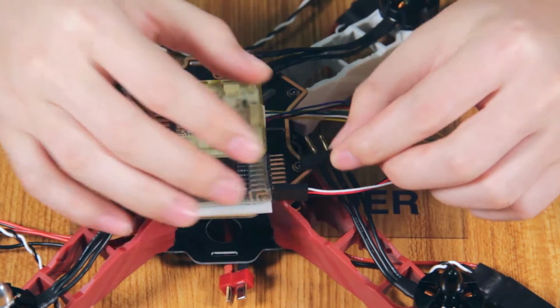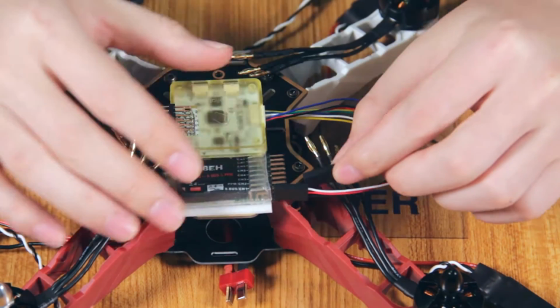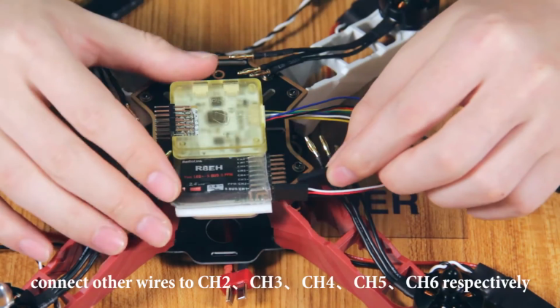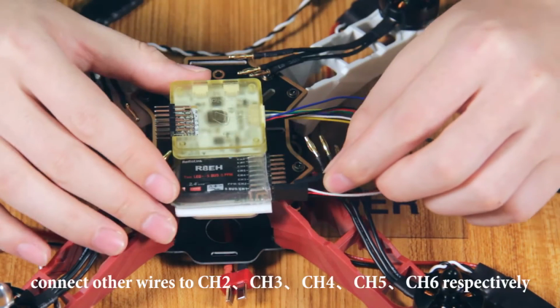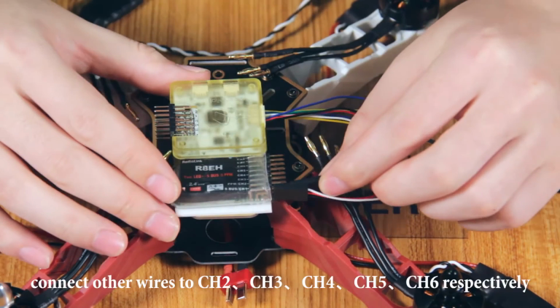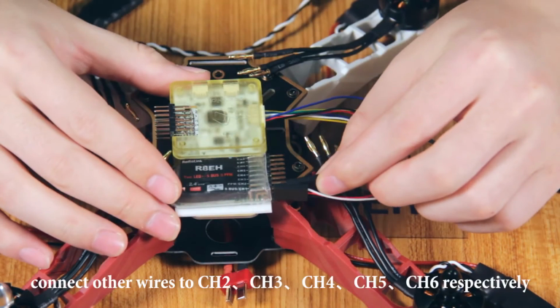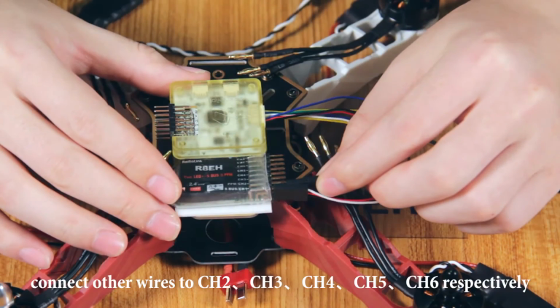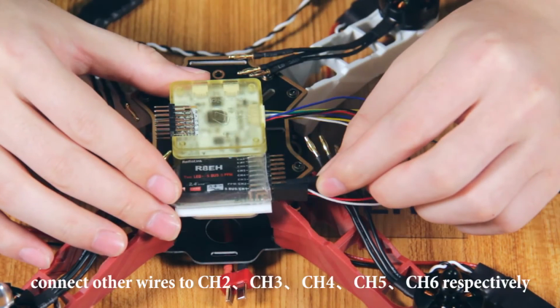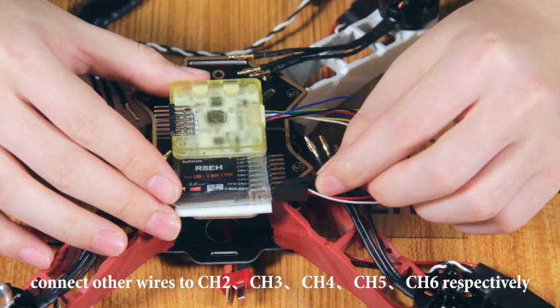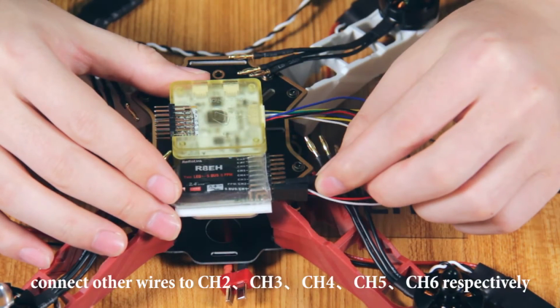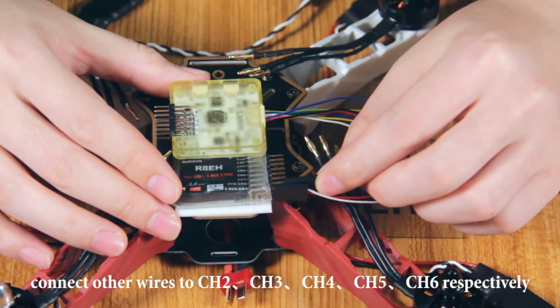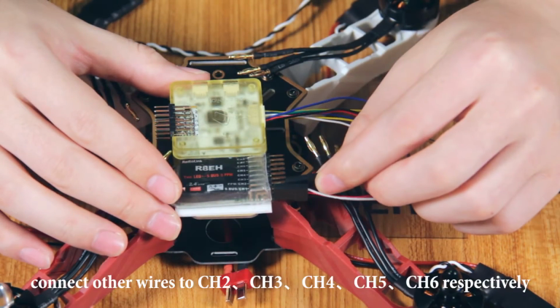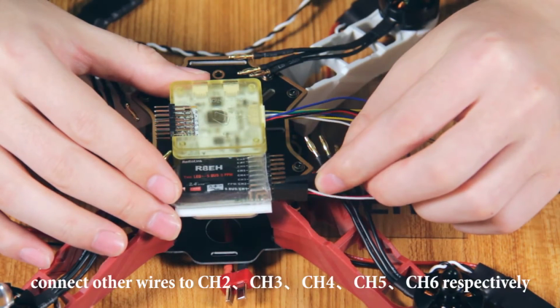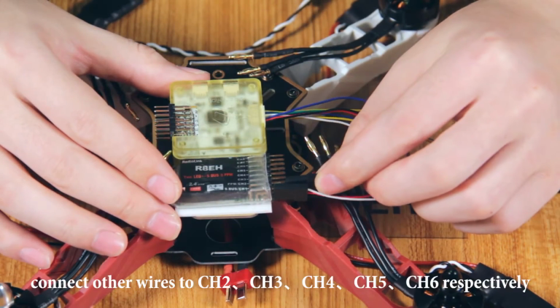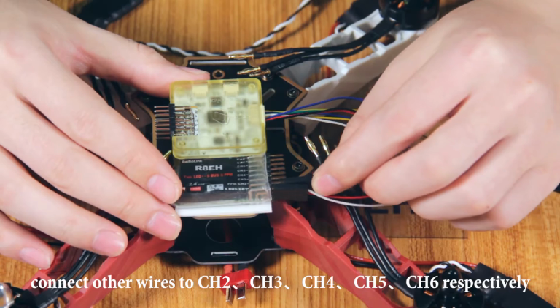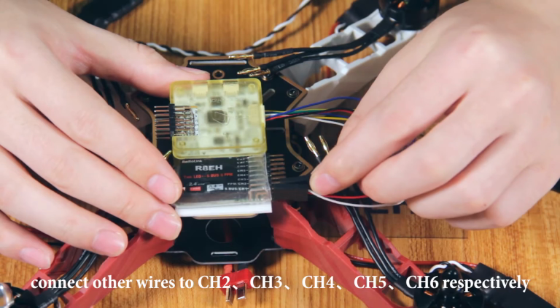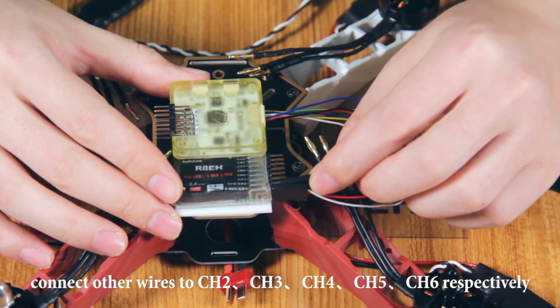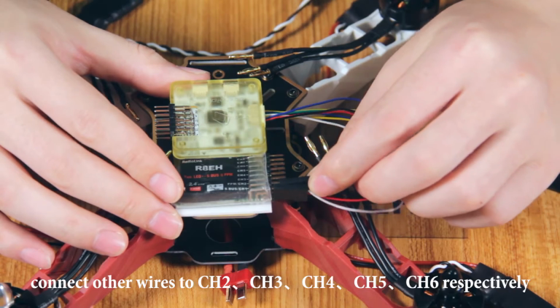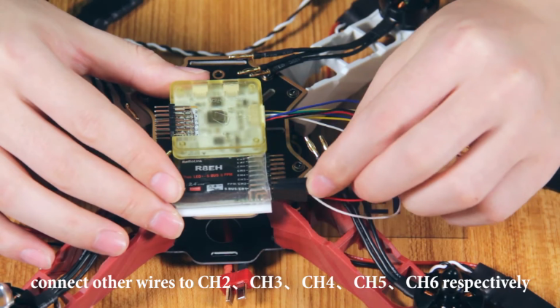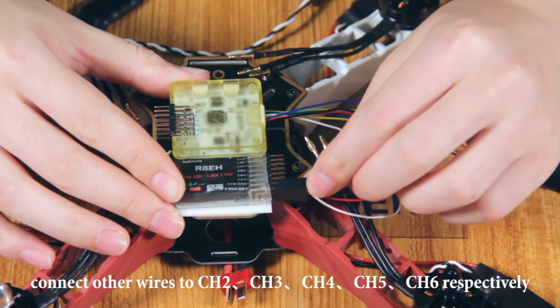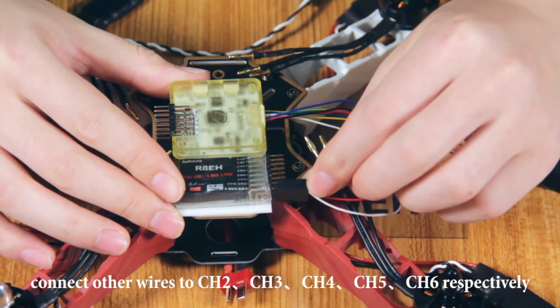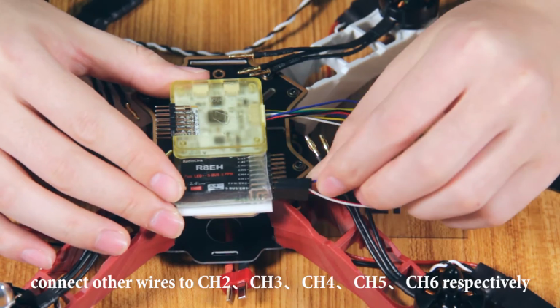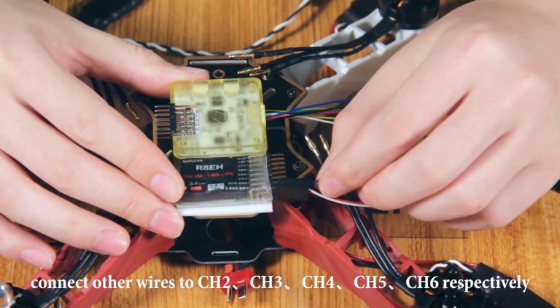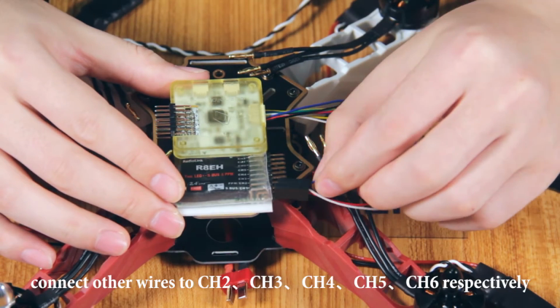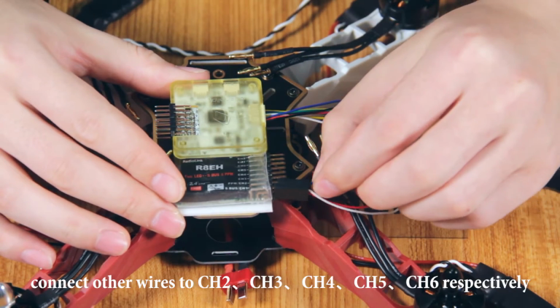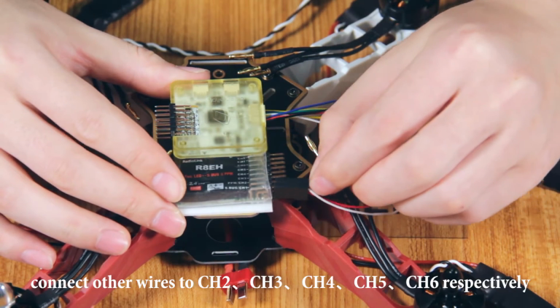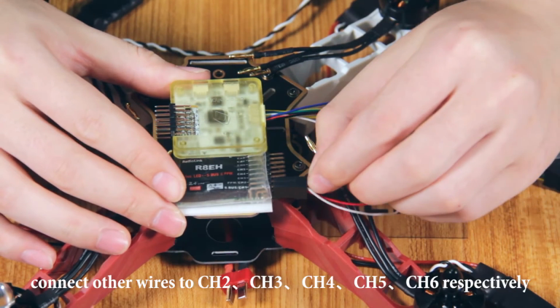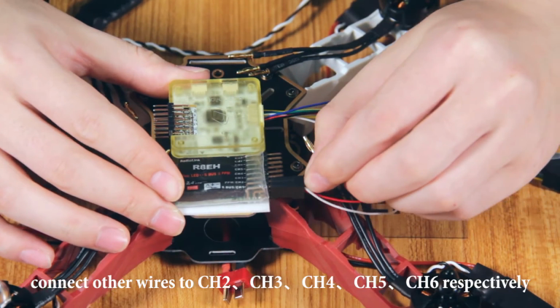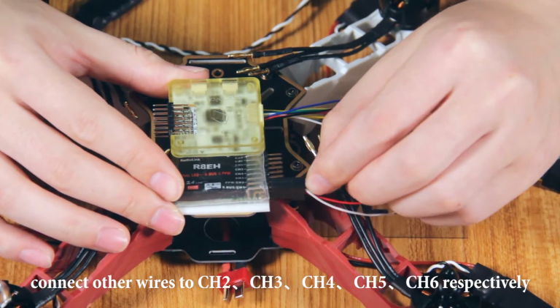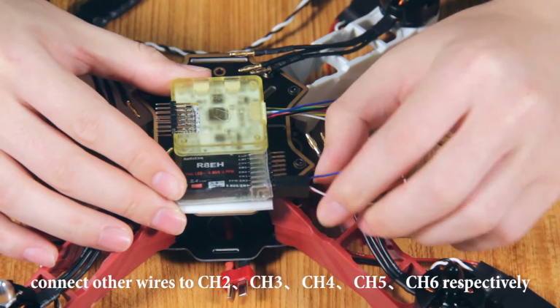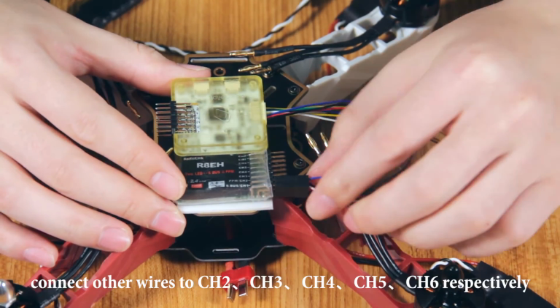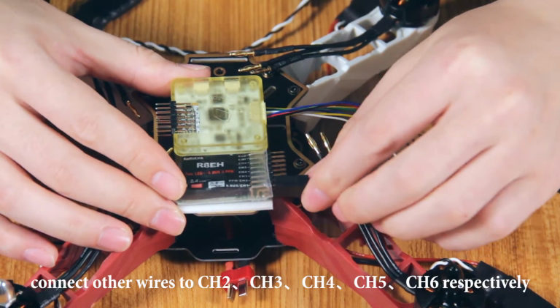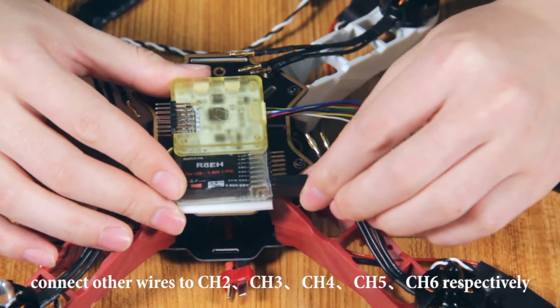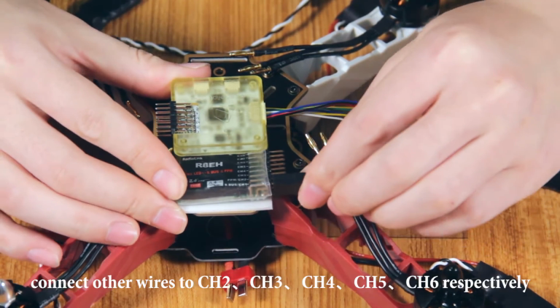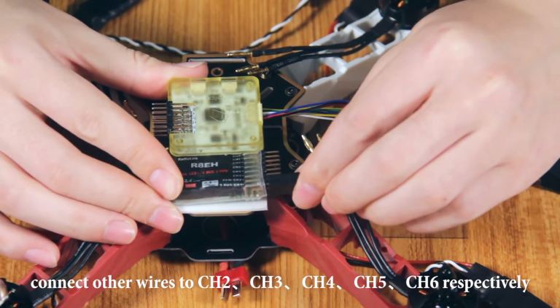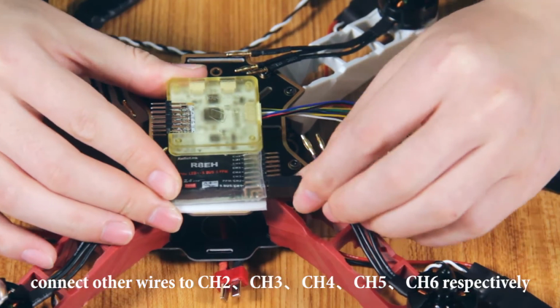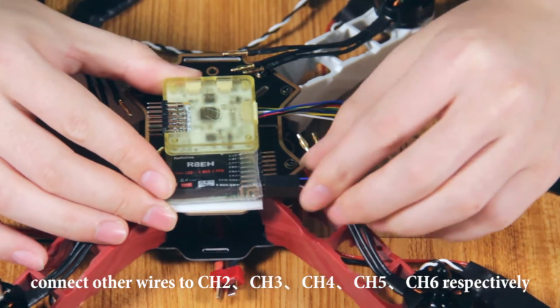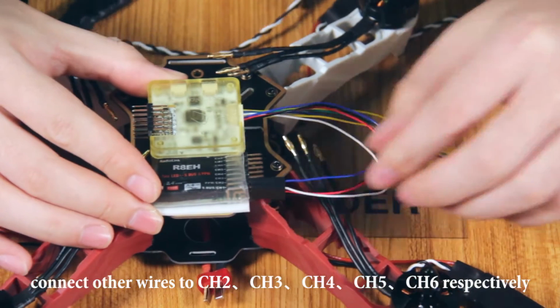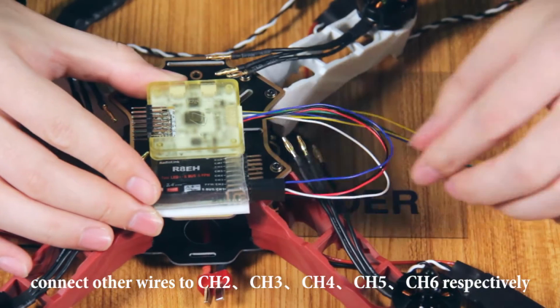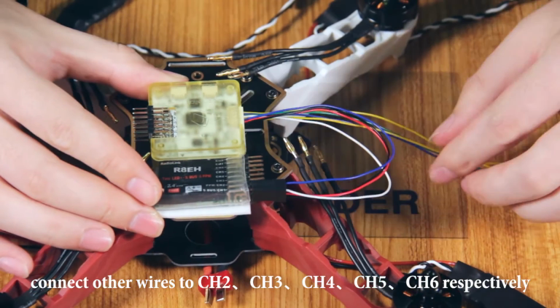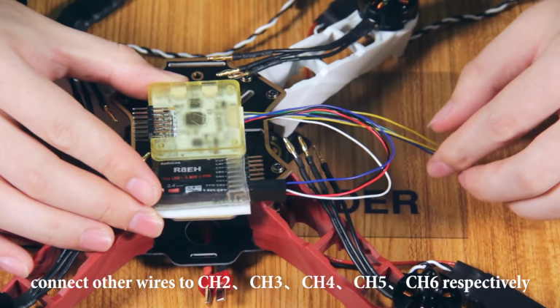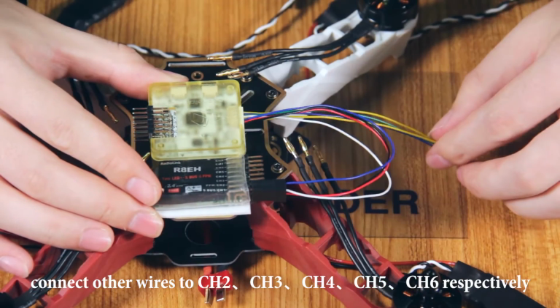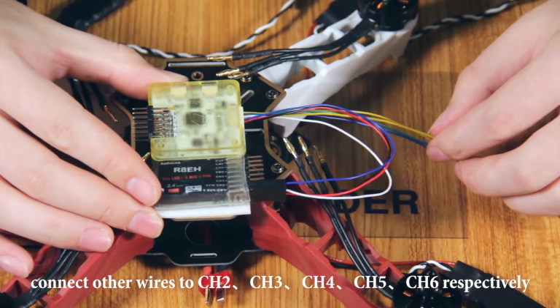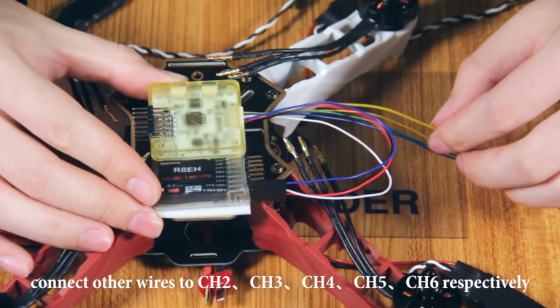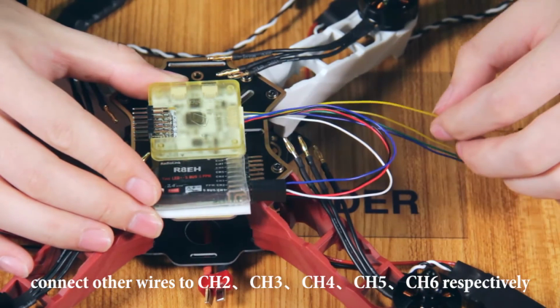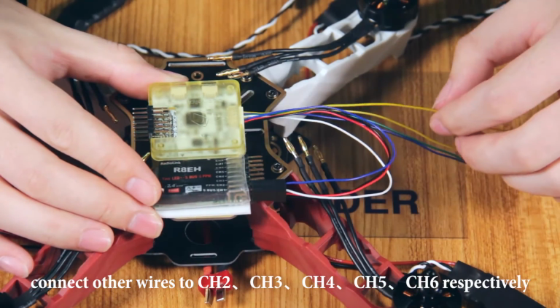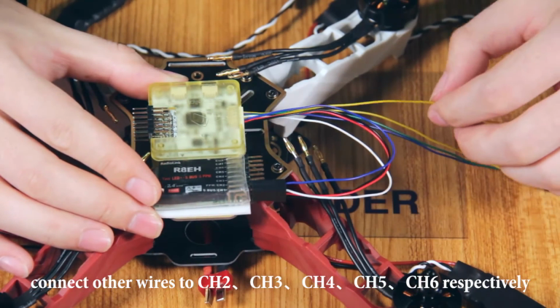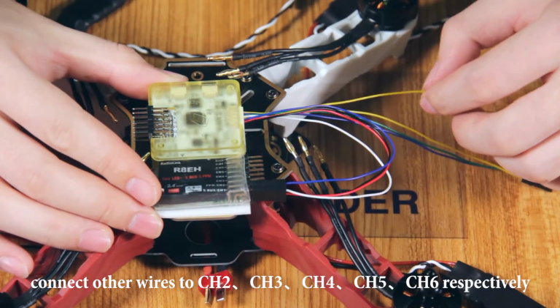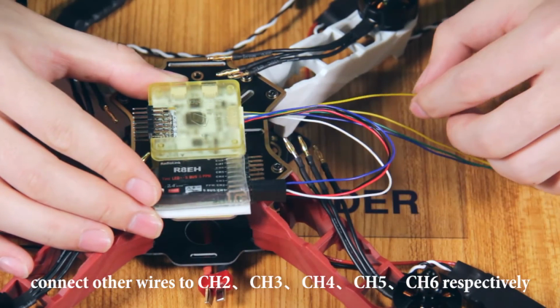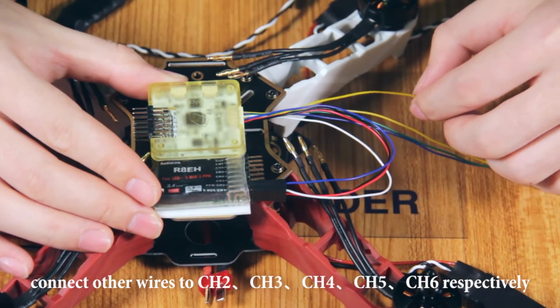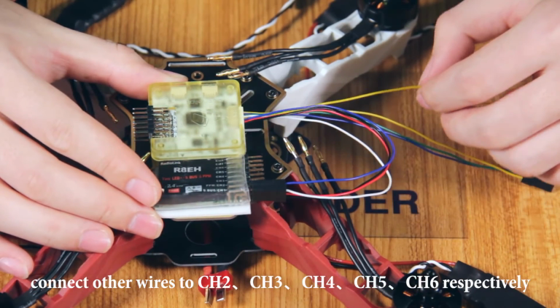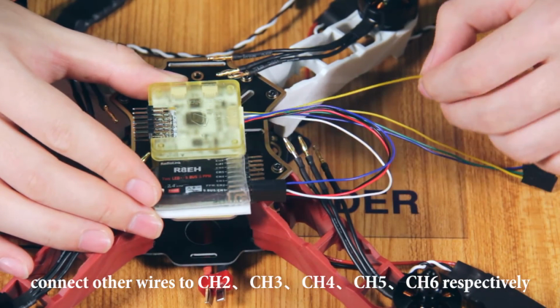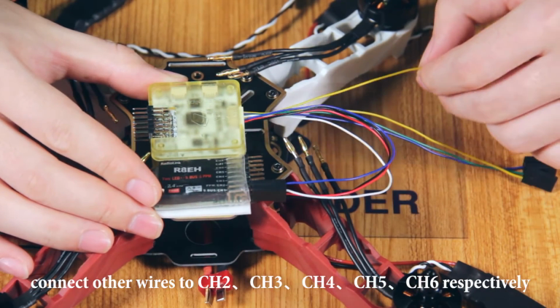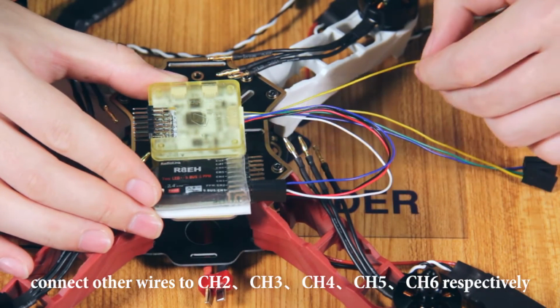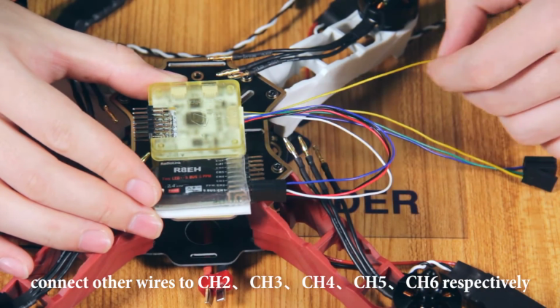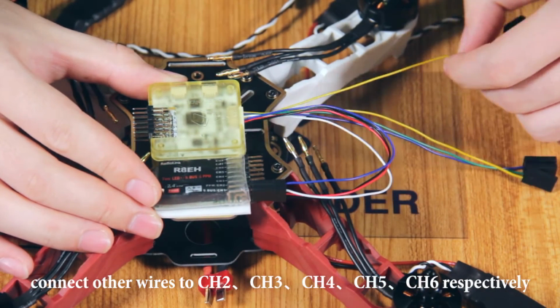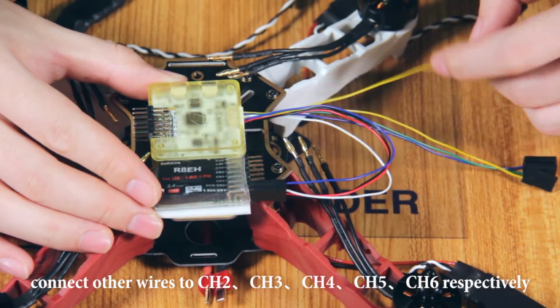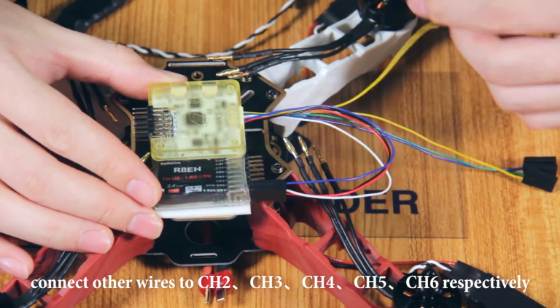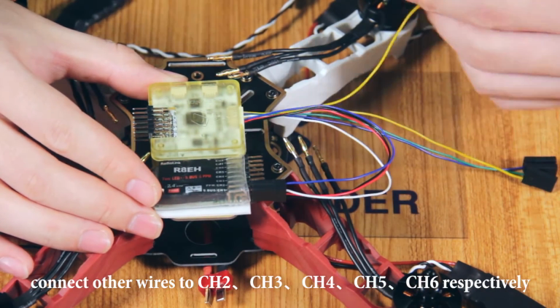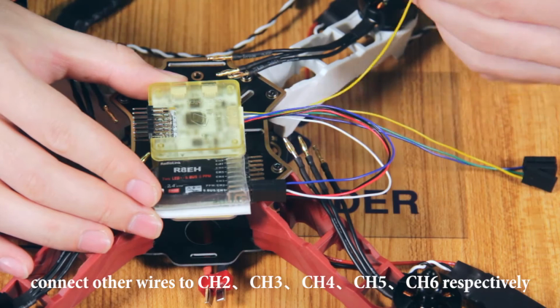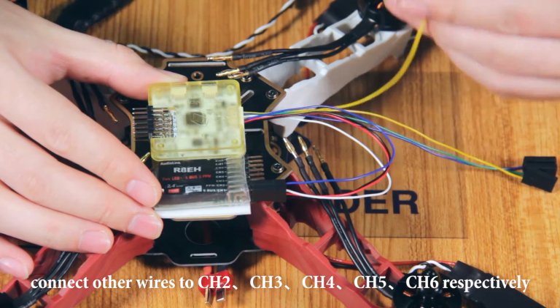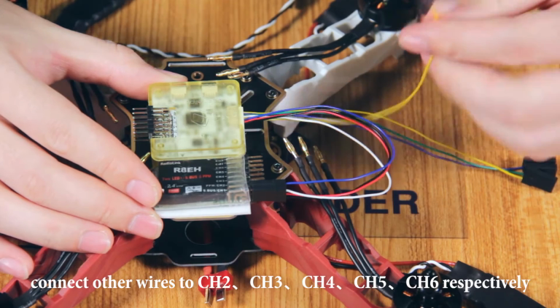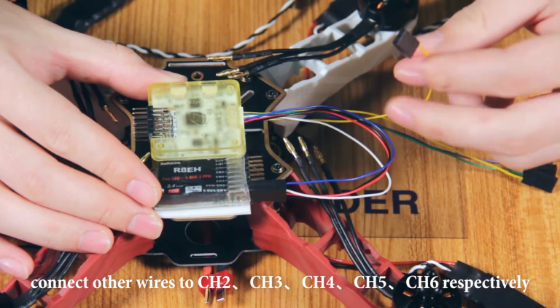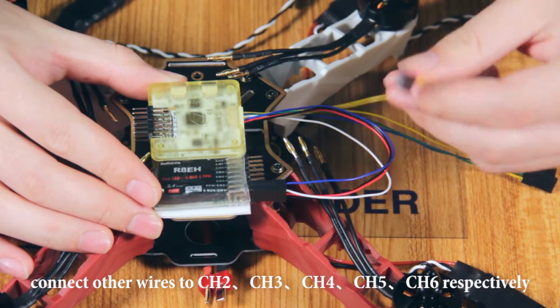Connect the other wires to channel 2, channel 3, channel 4, channel 5, and channel 6 respectively.